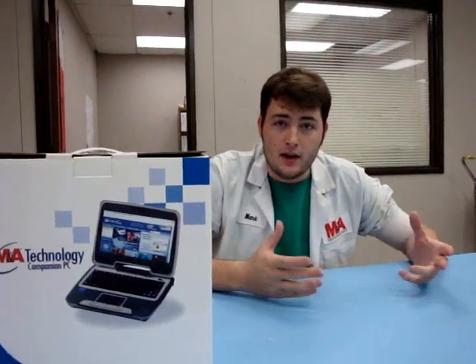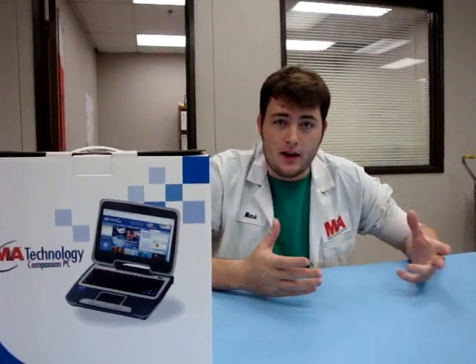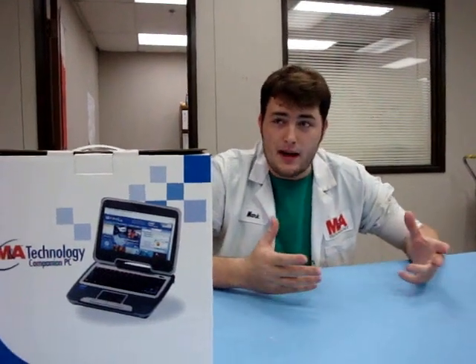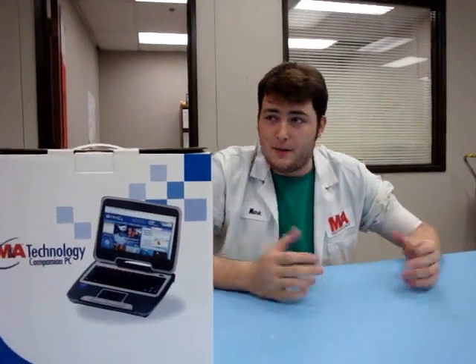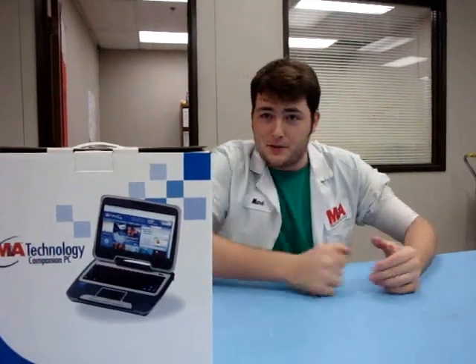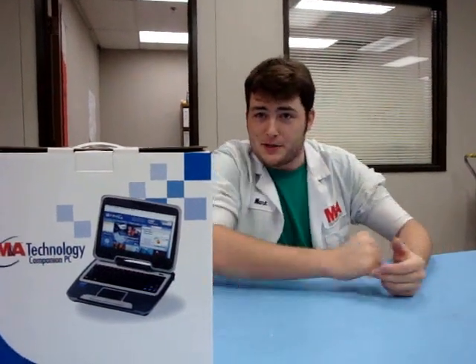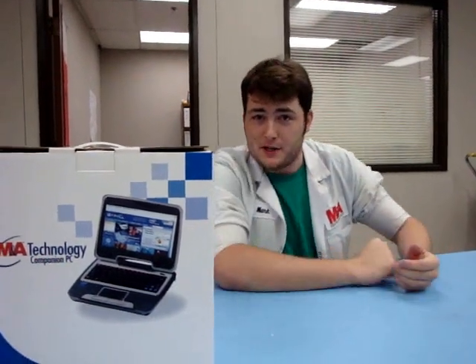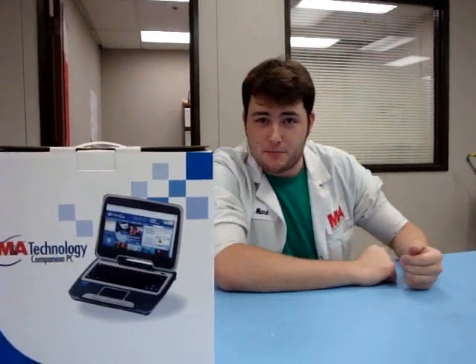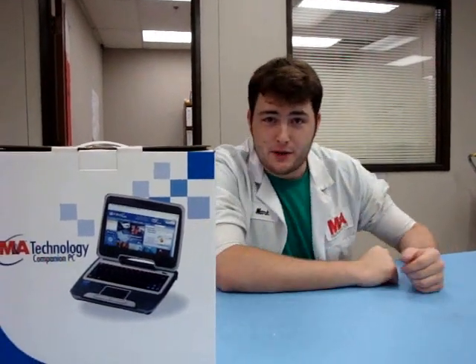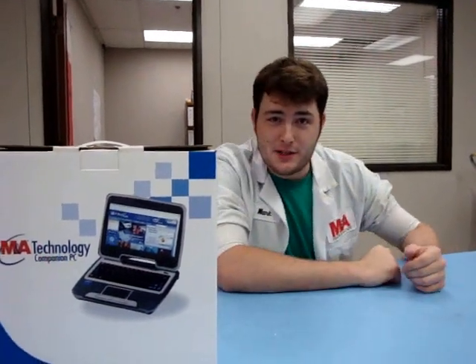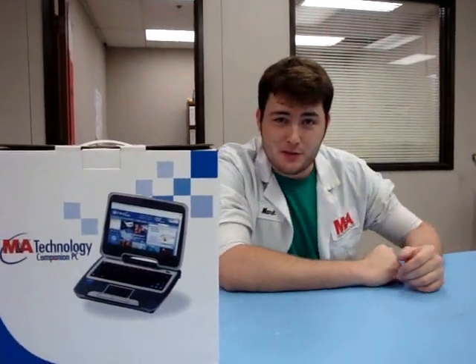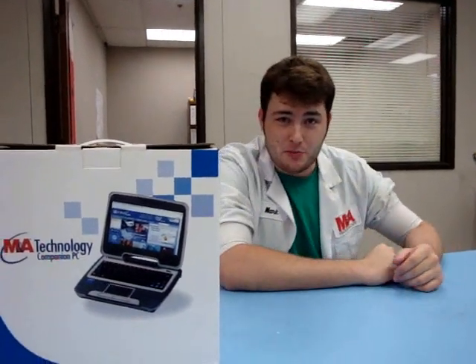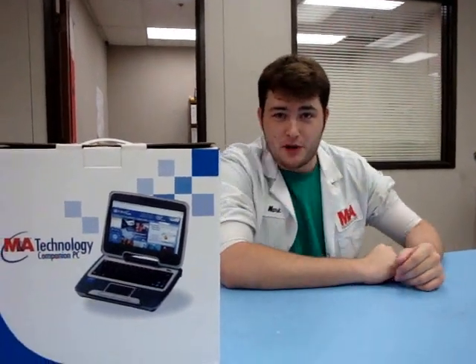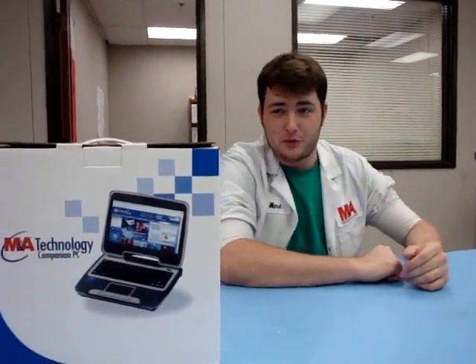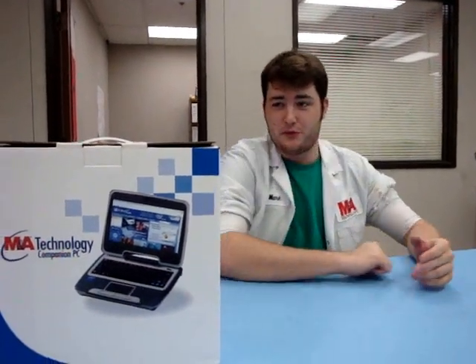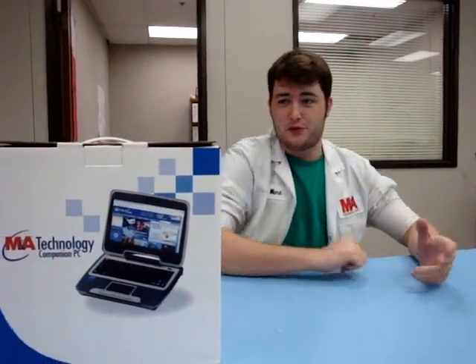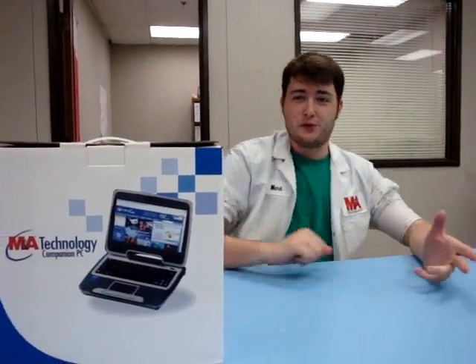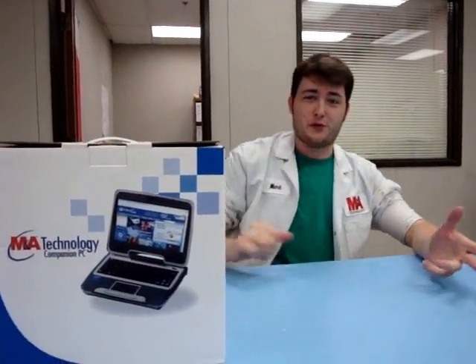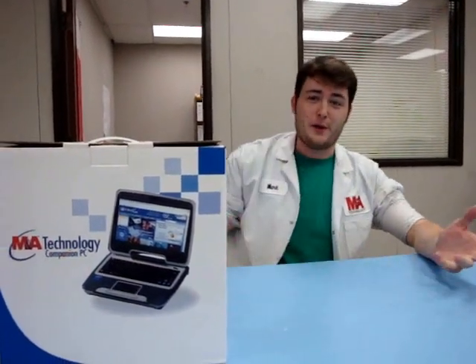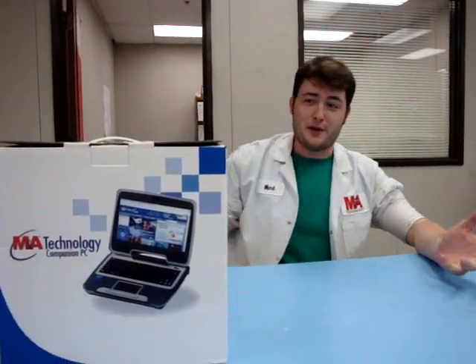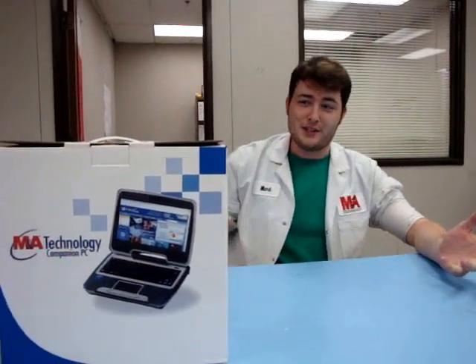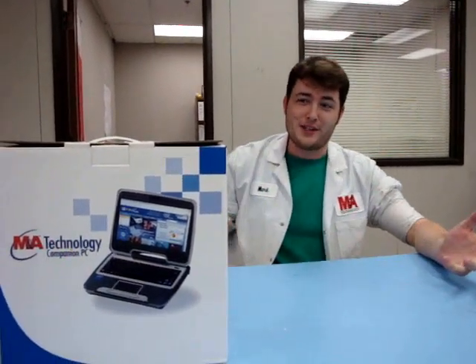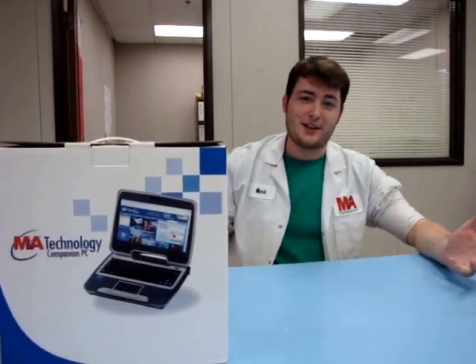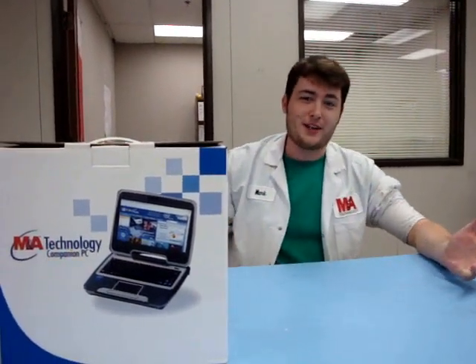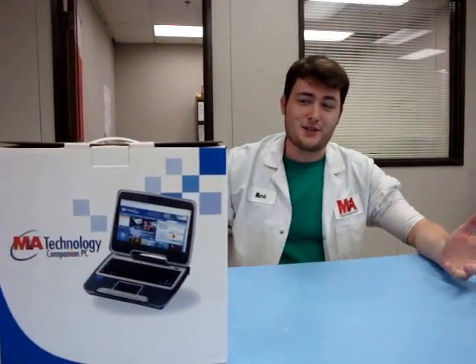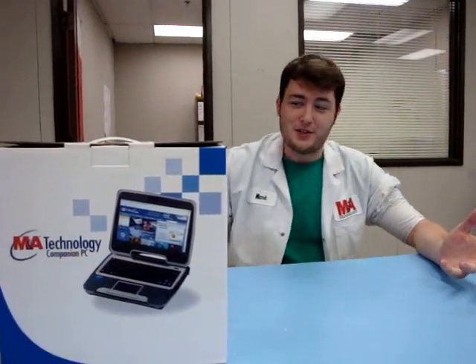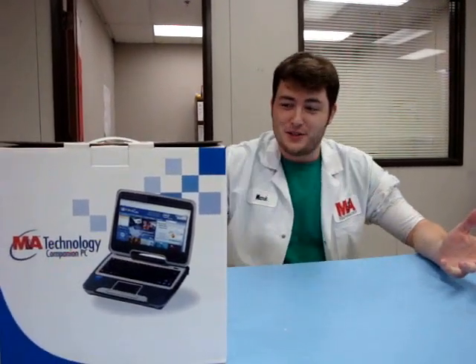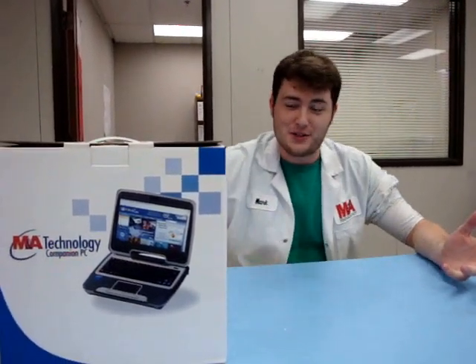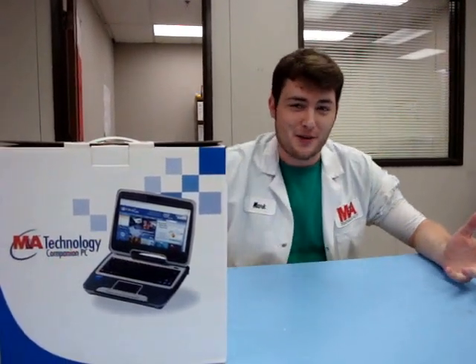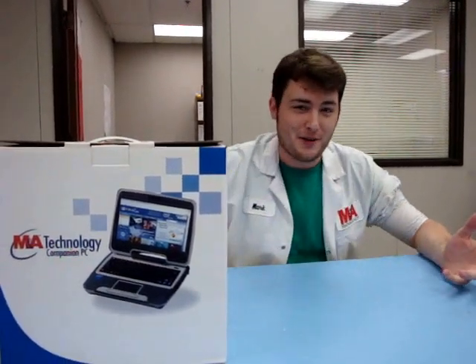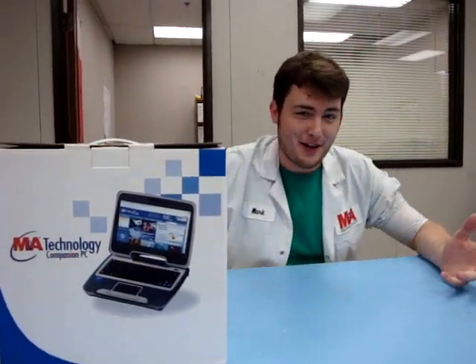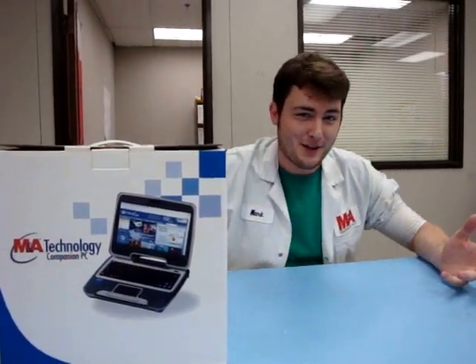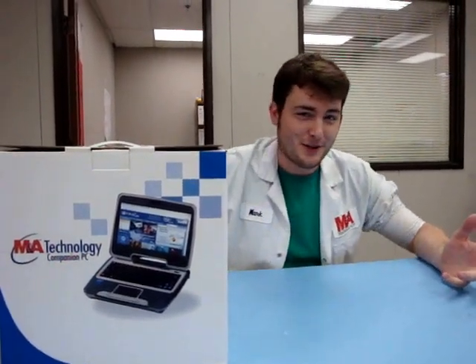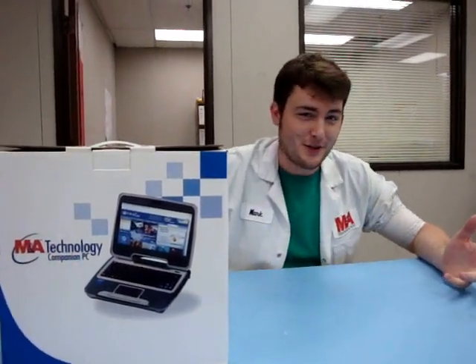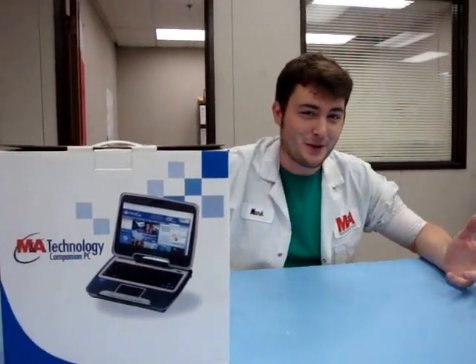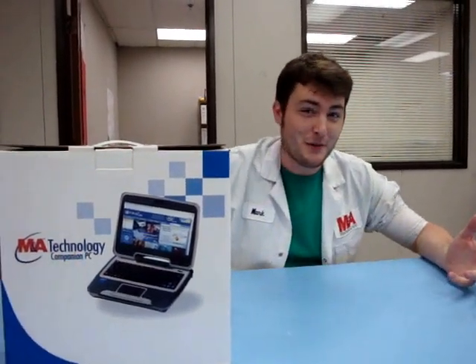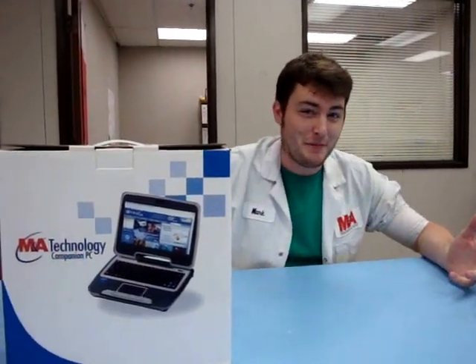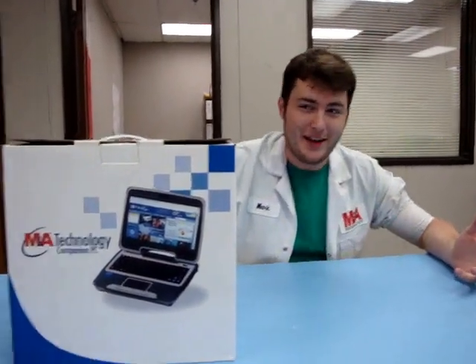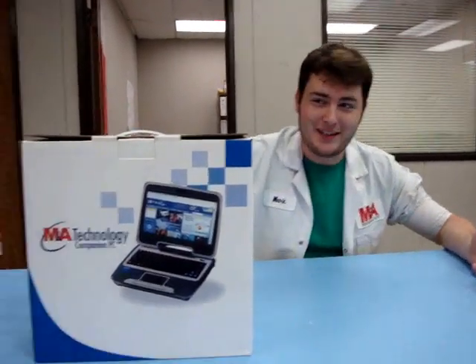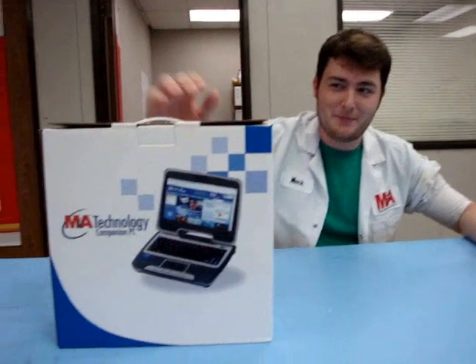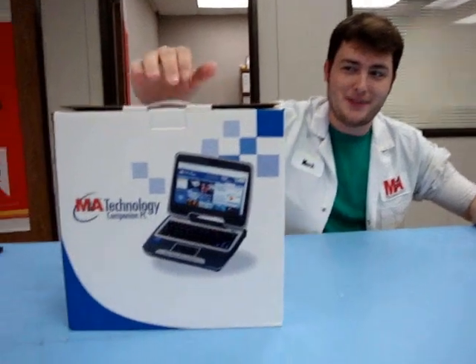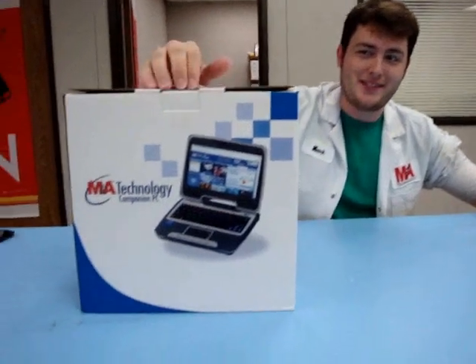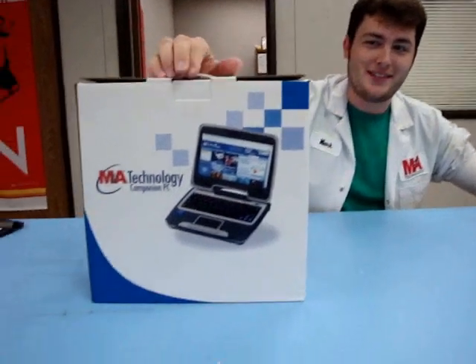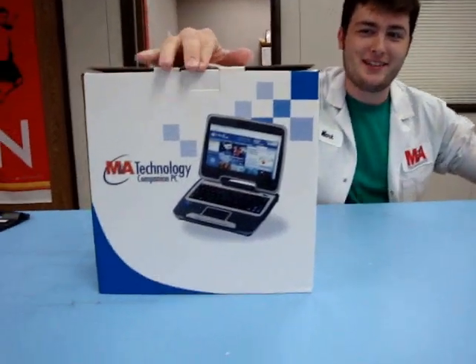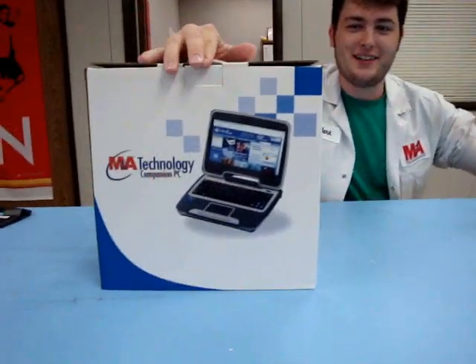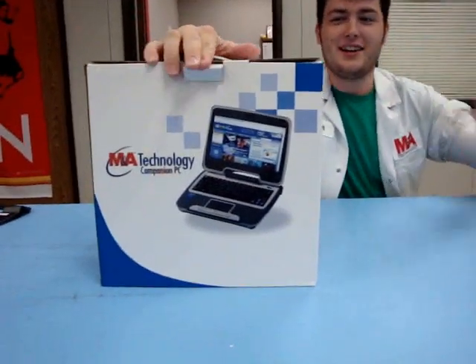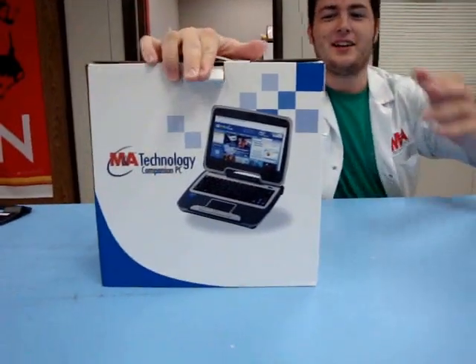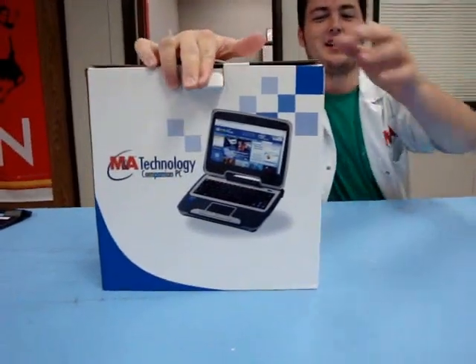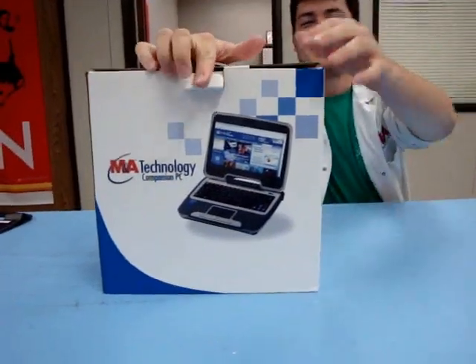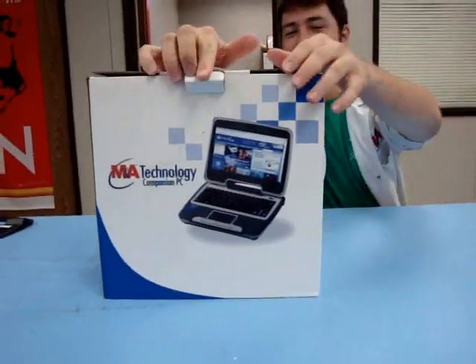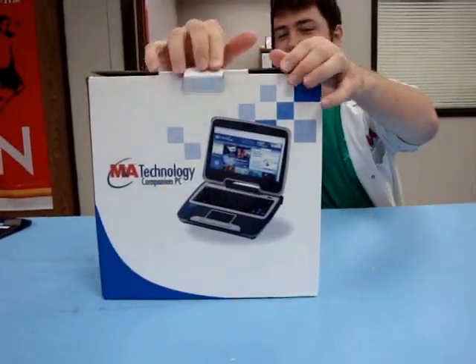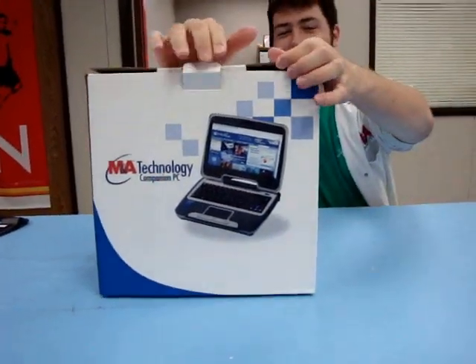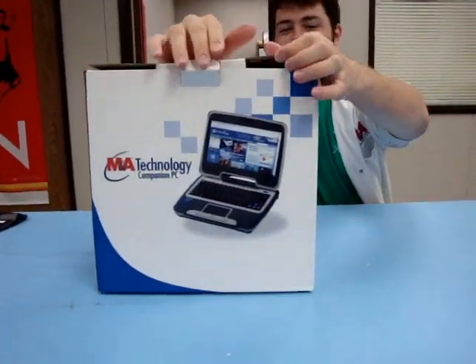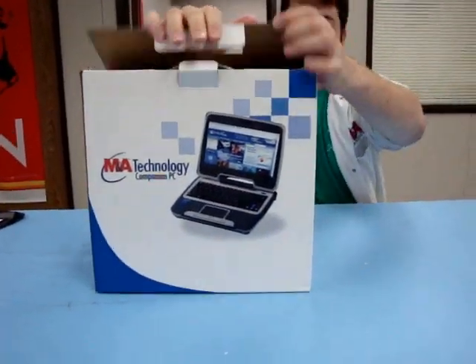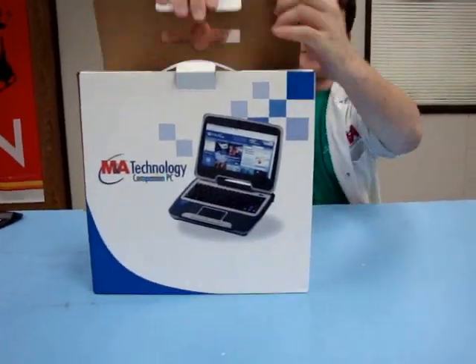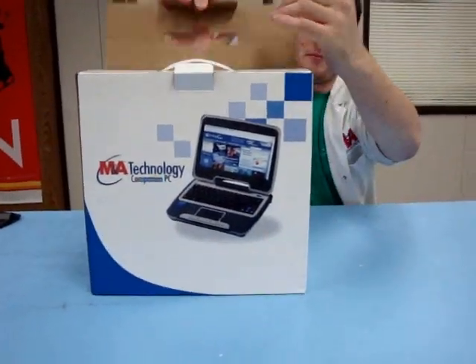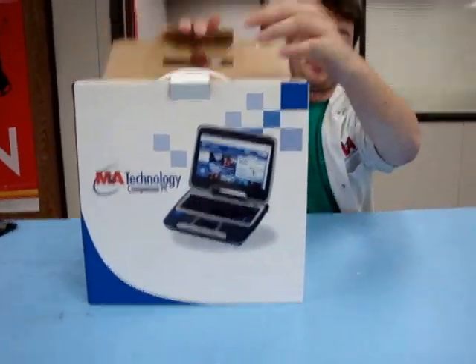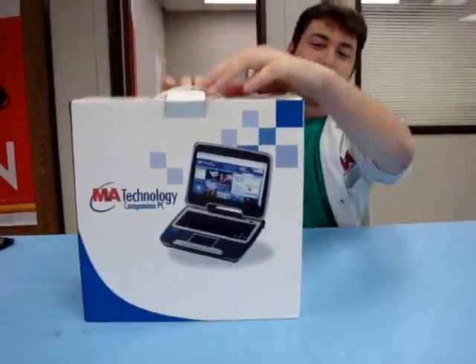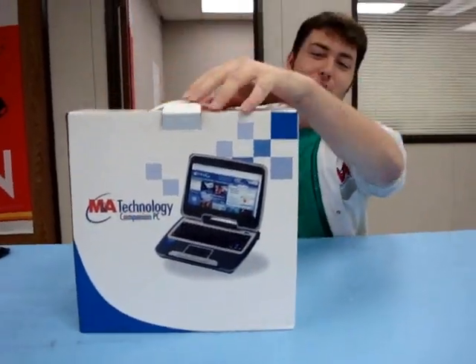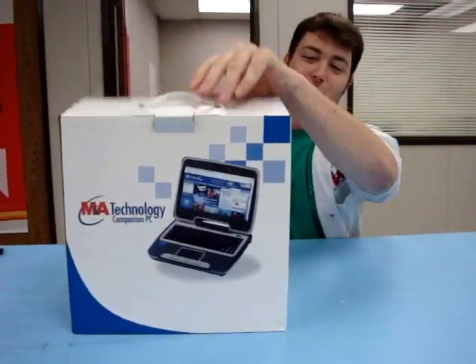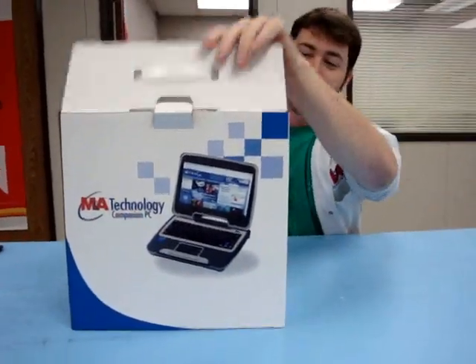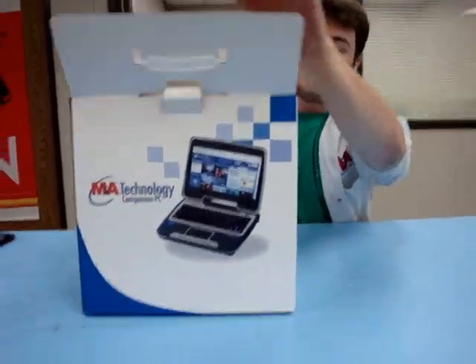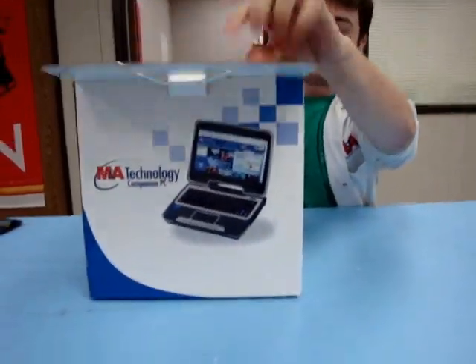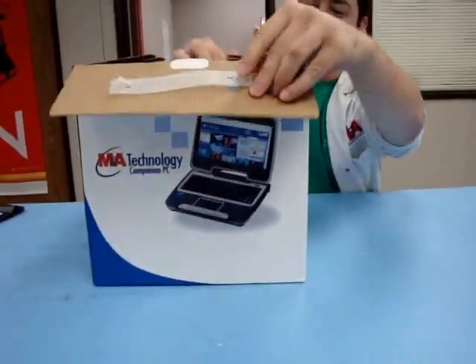Hi, my name is Keaton Price. I'm a product reviewer for M&A Technology. Just got my hands on a new companion PC. This thing is a pretty sweet deal.